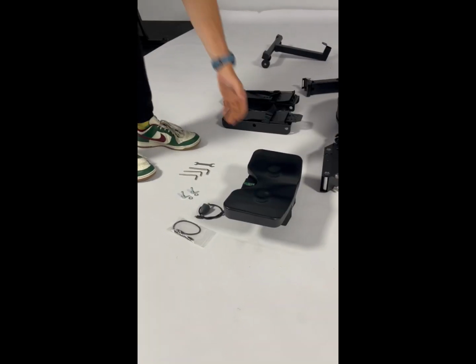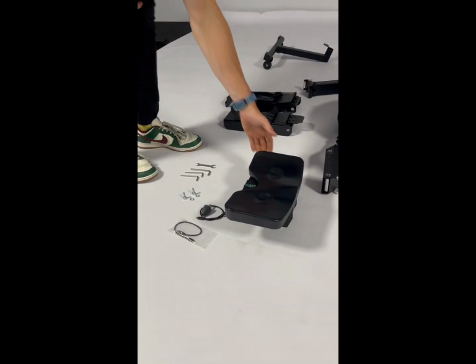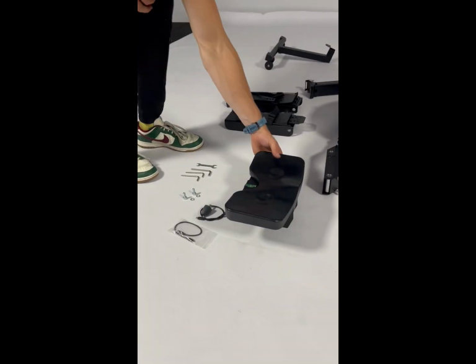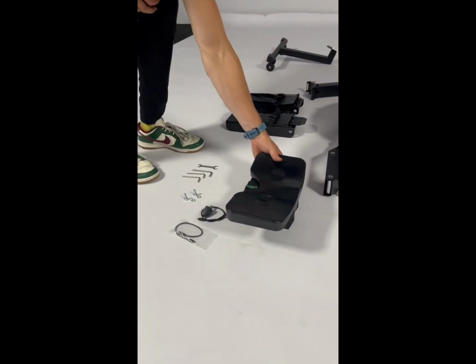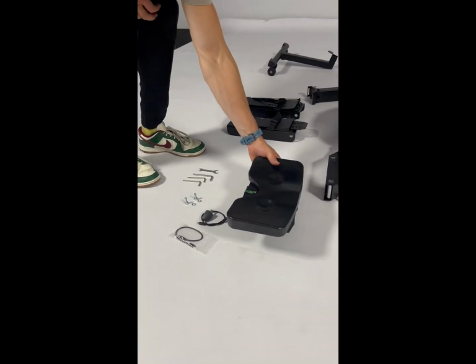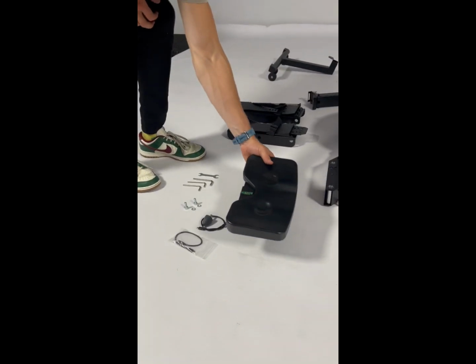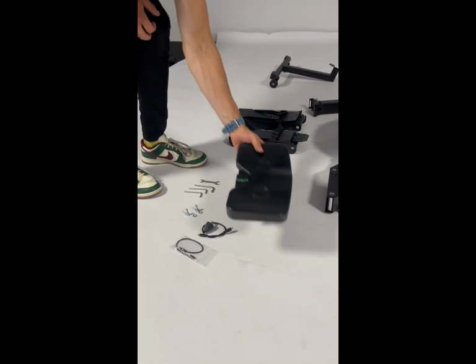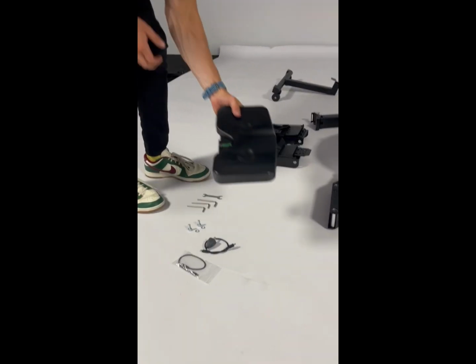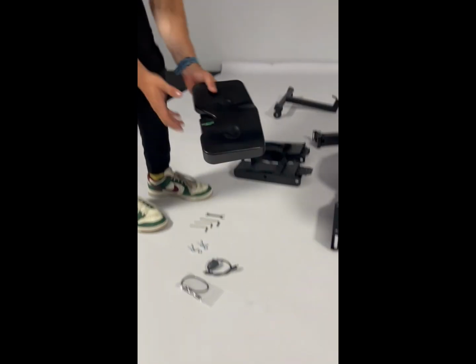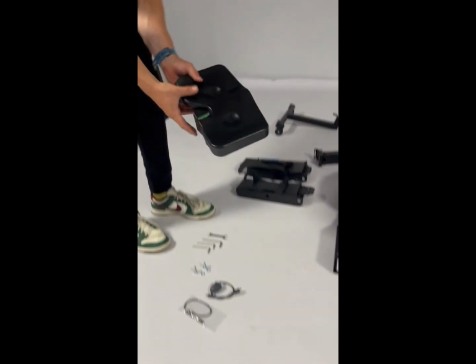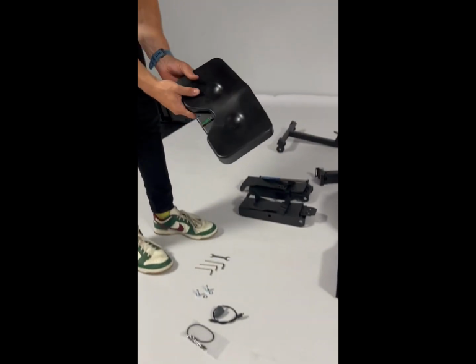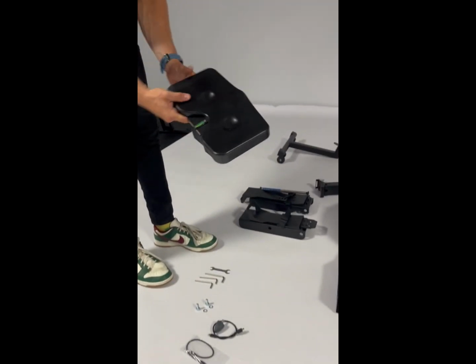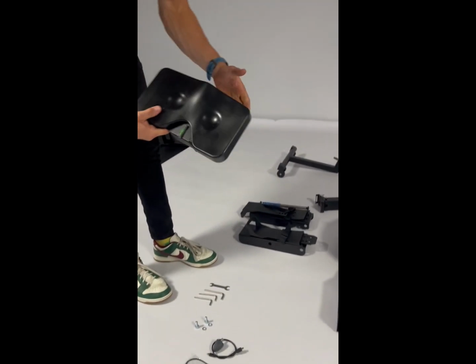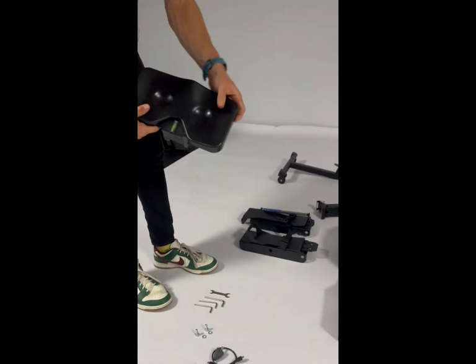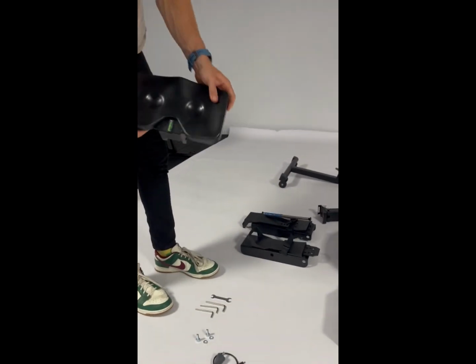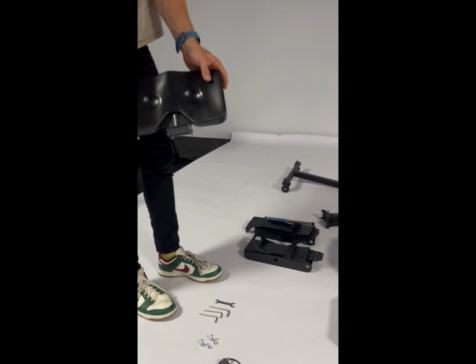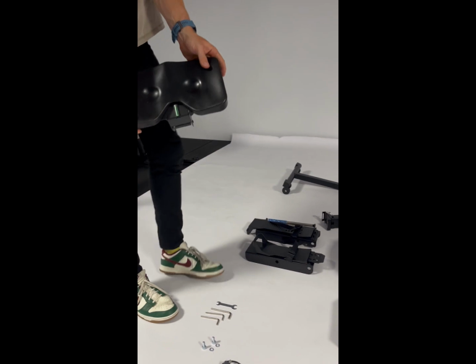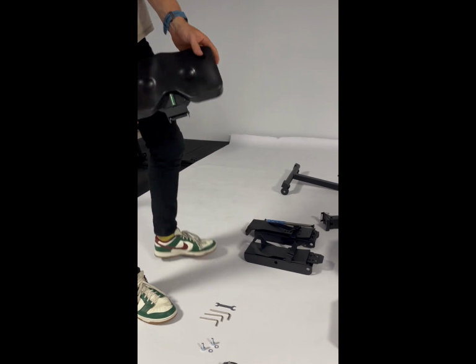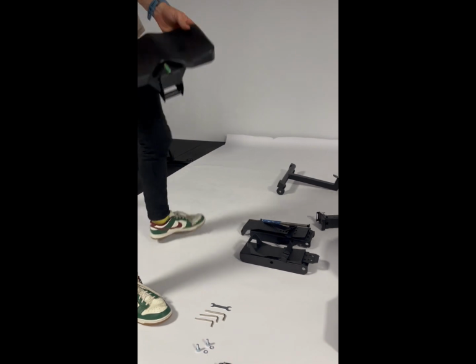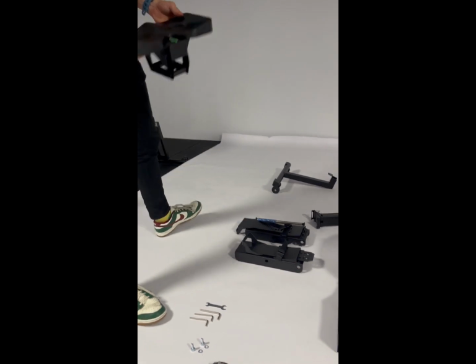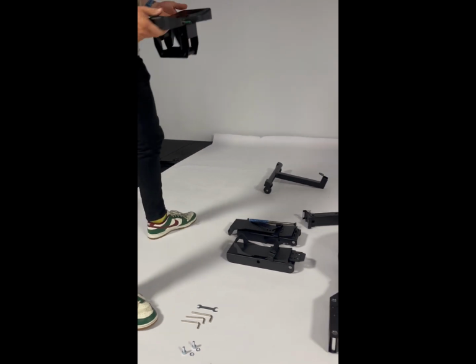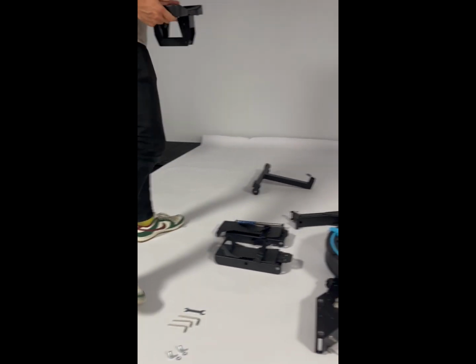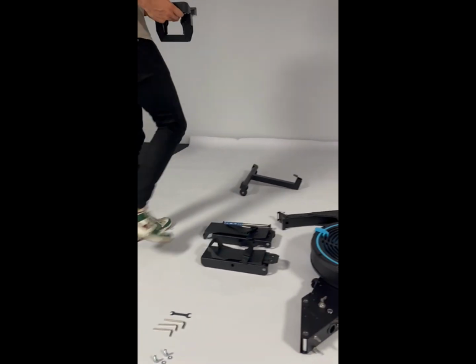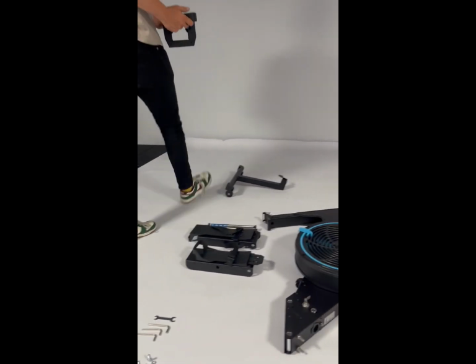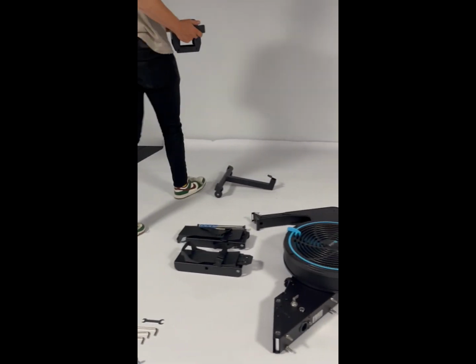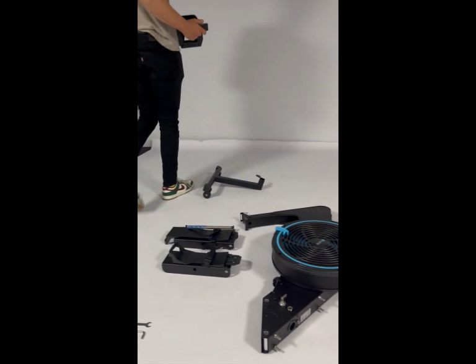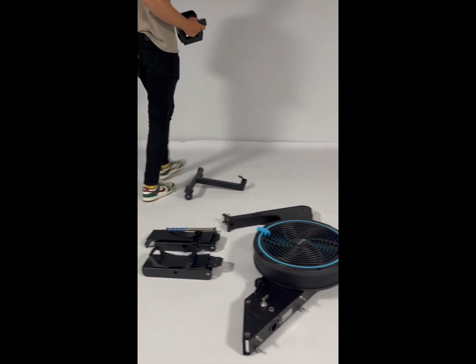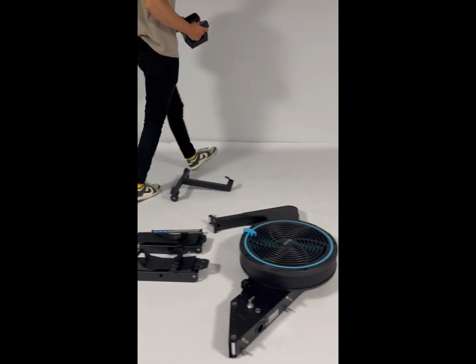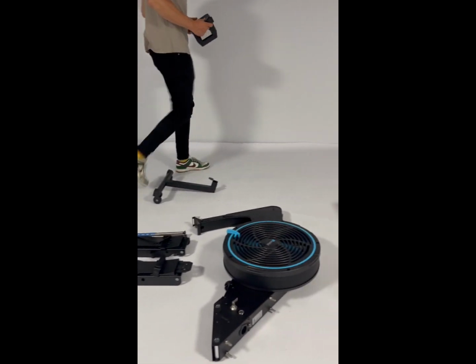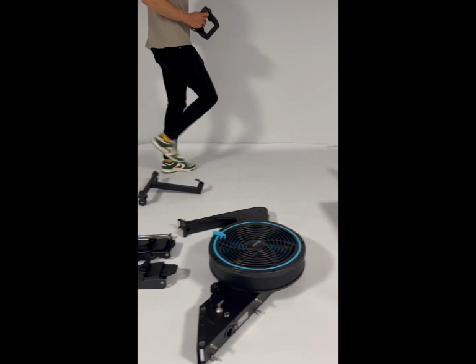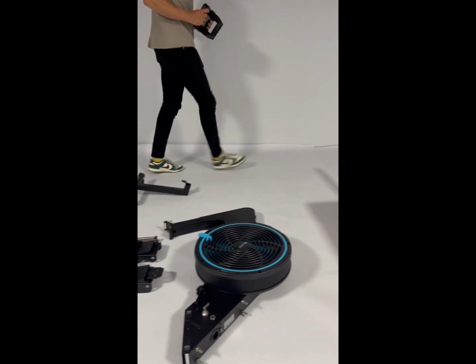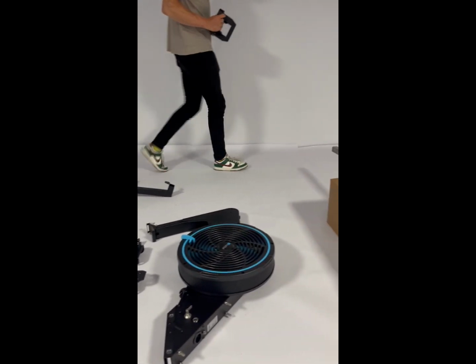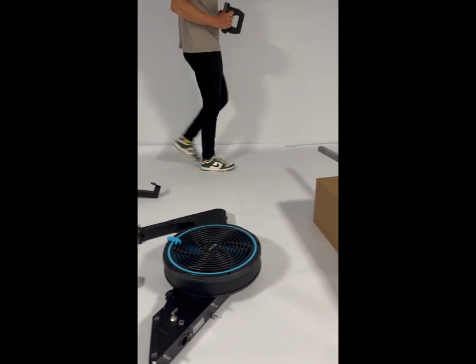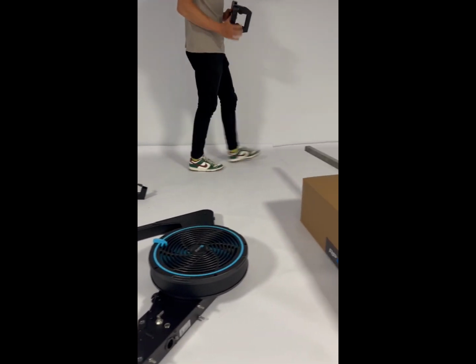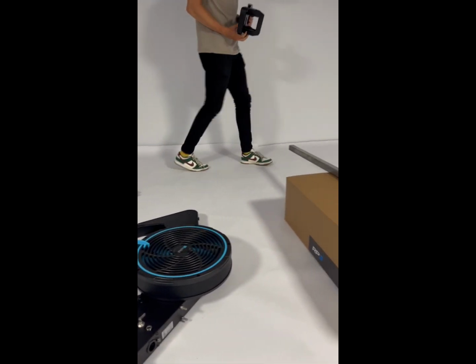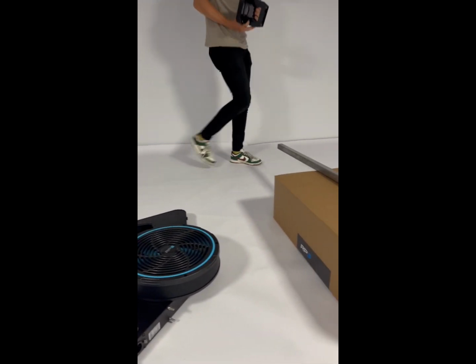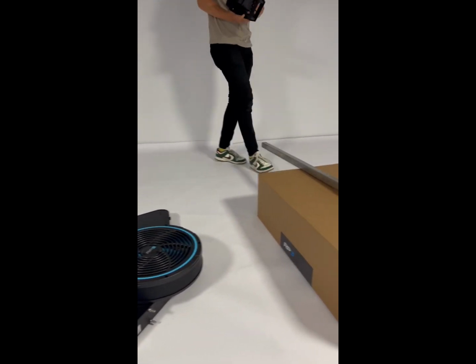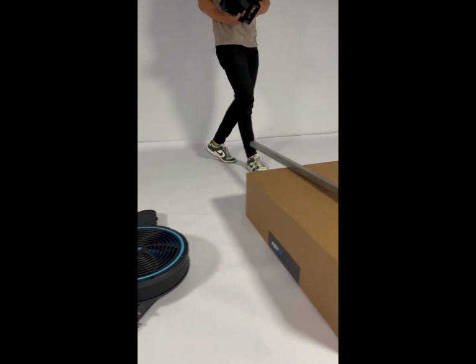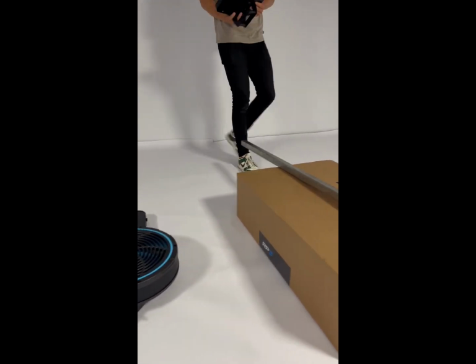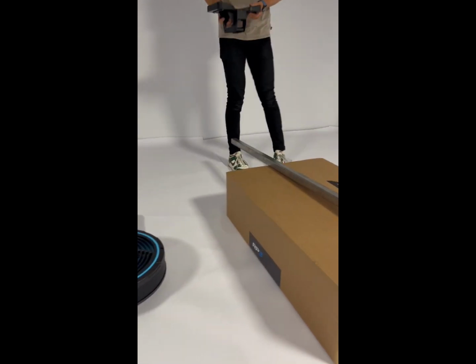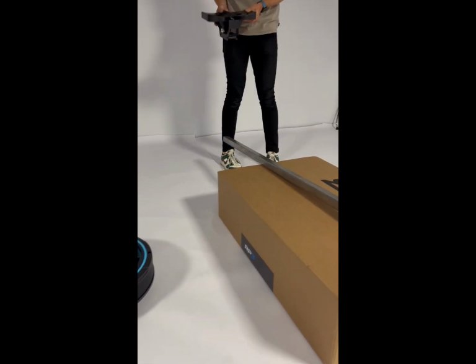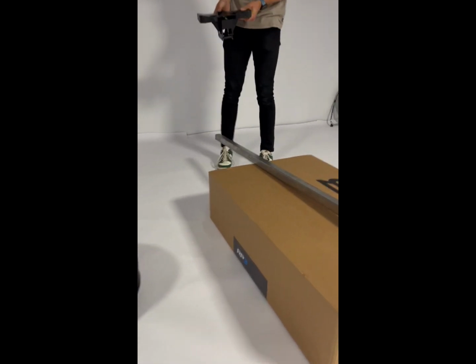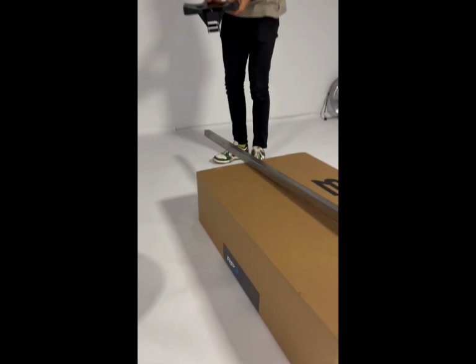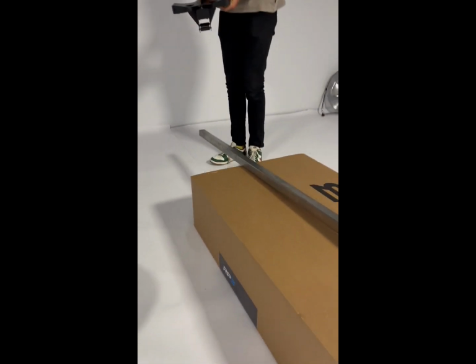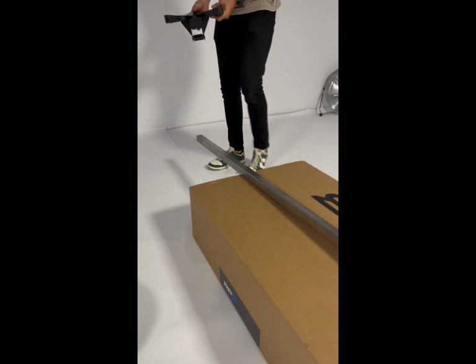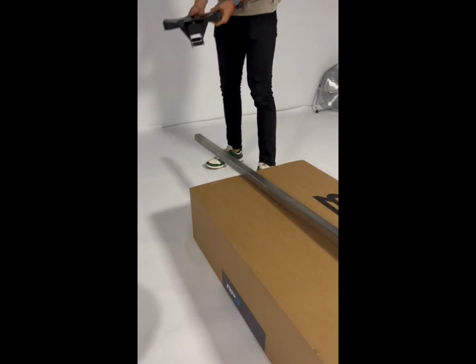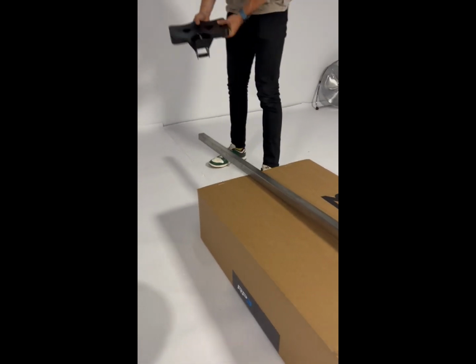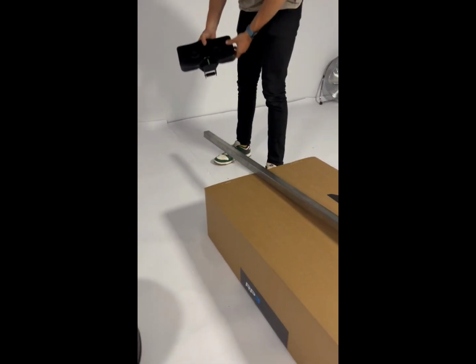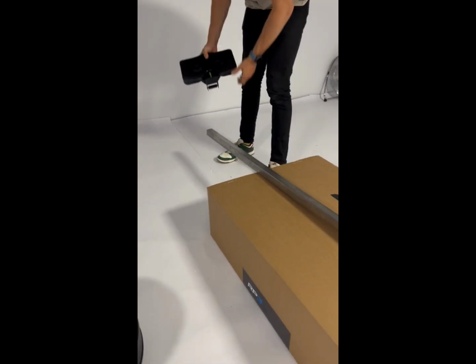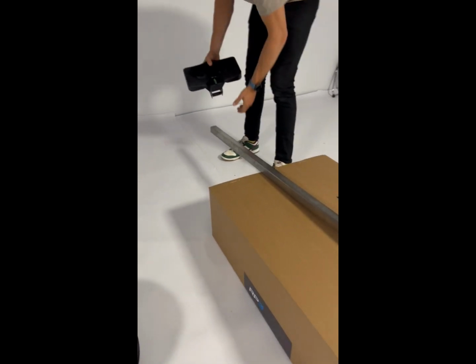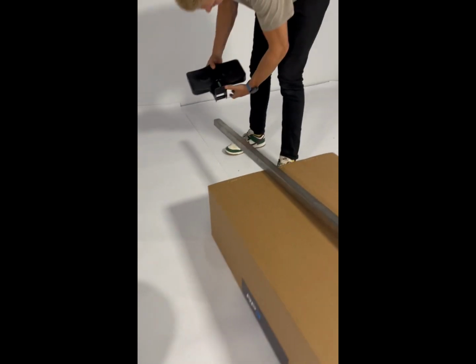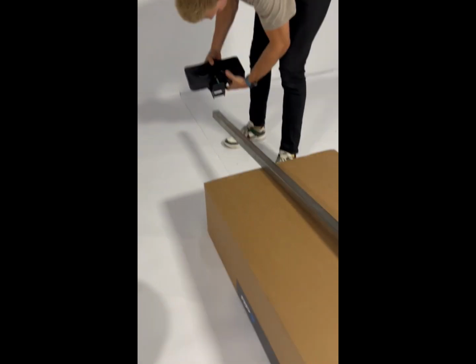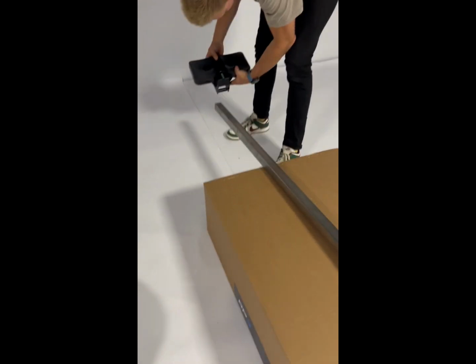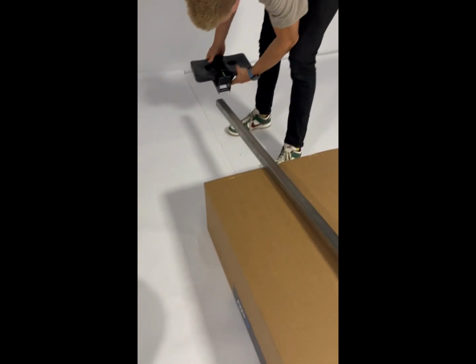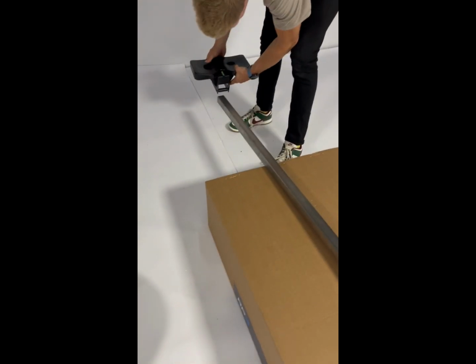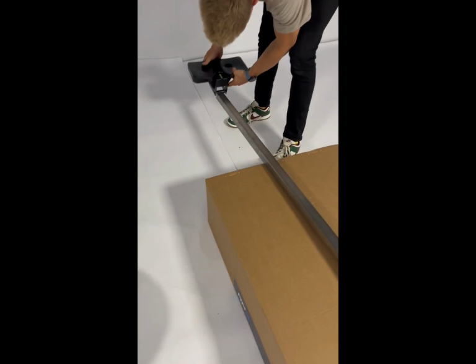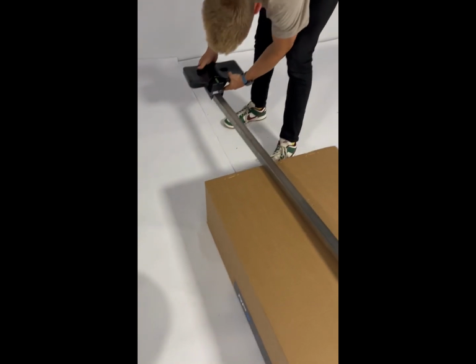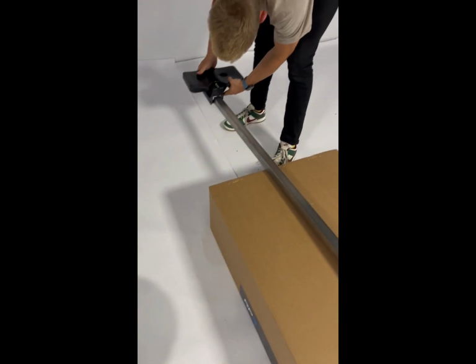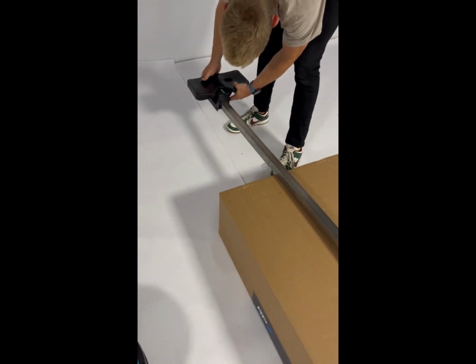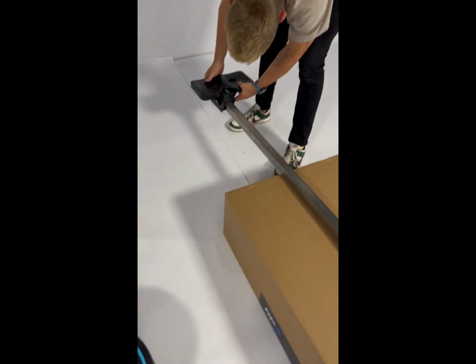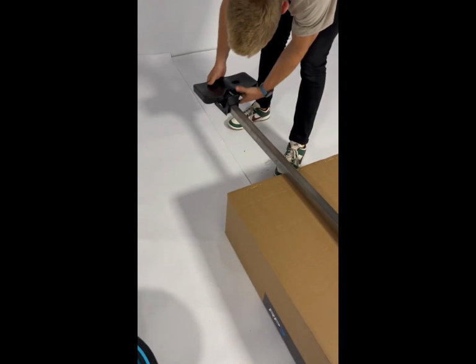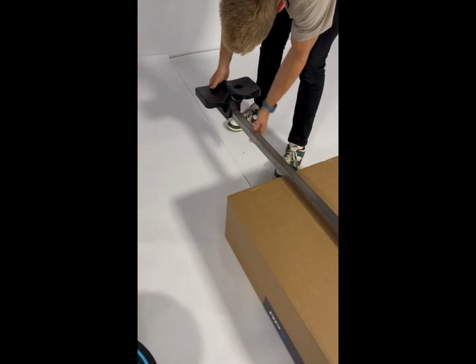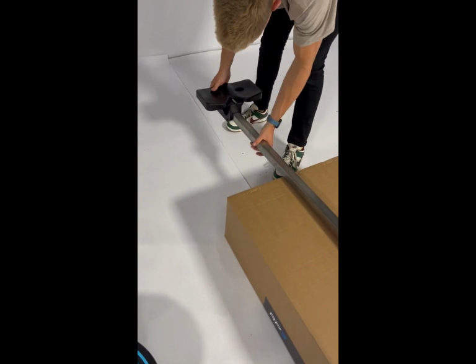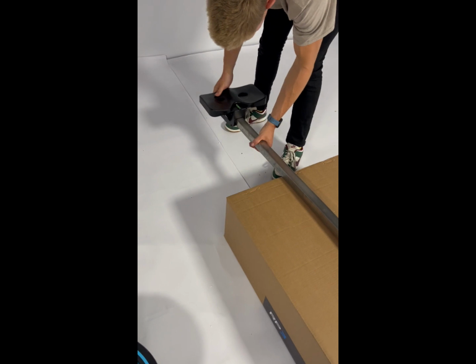The next step is putting the seat onto the rail. Make sure it's the right way around and then just slide it onto the rail like this.